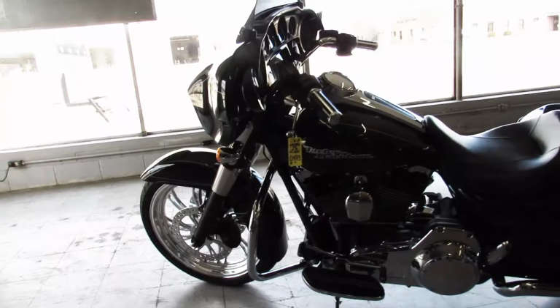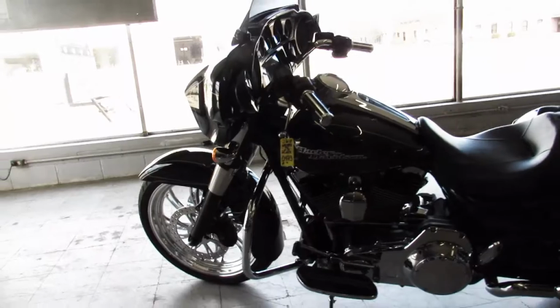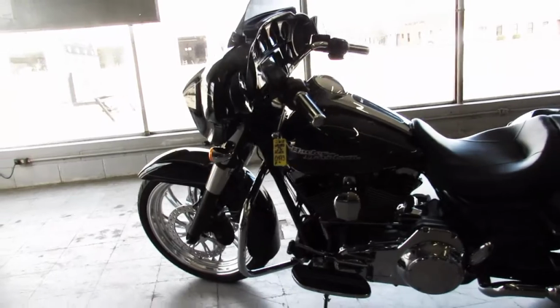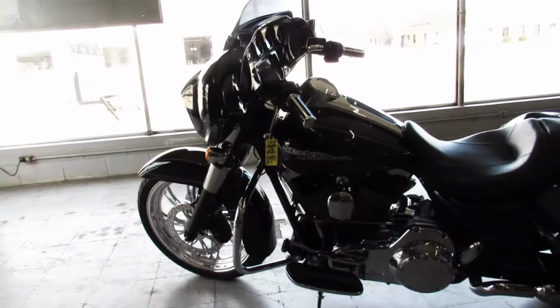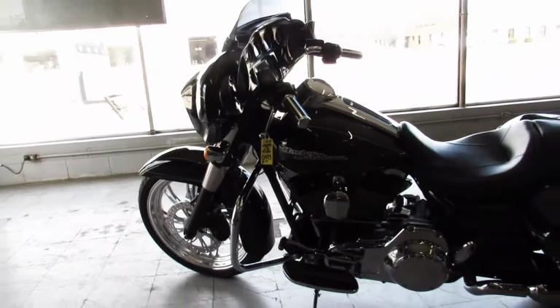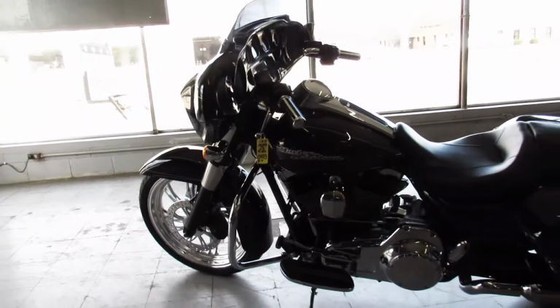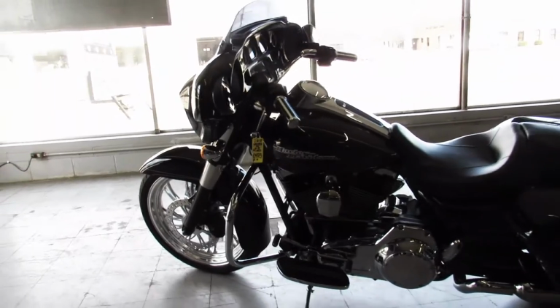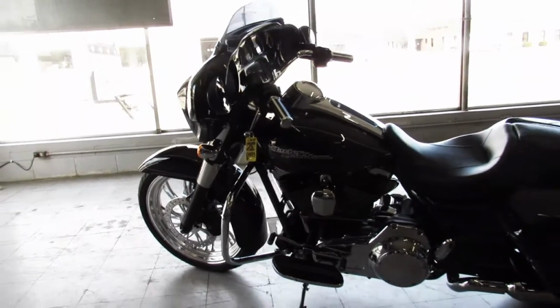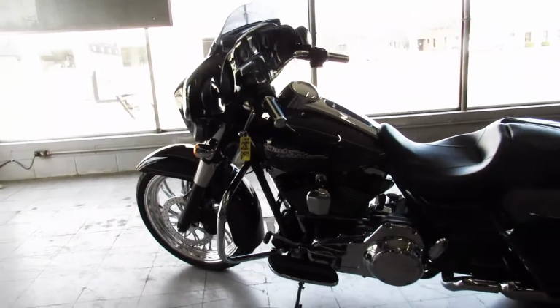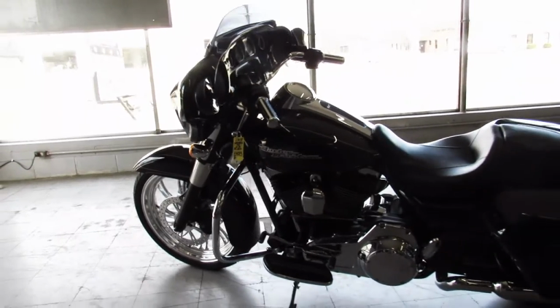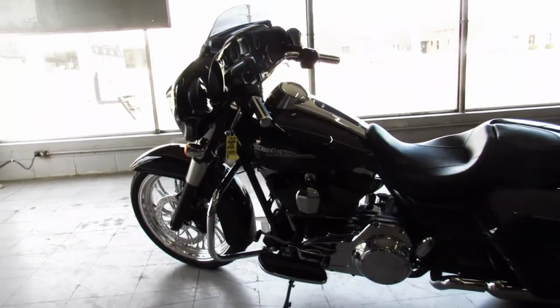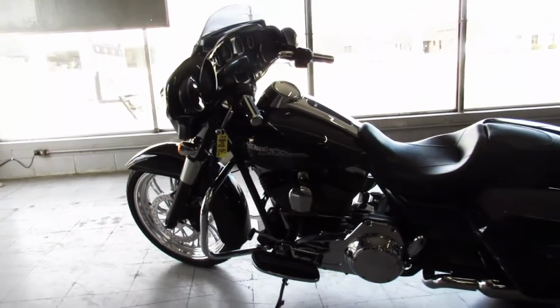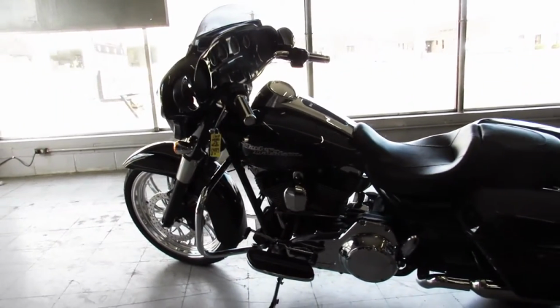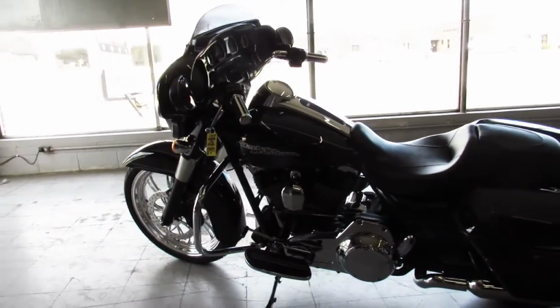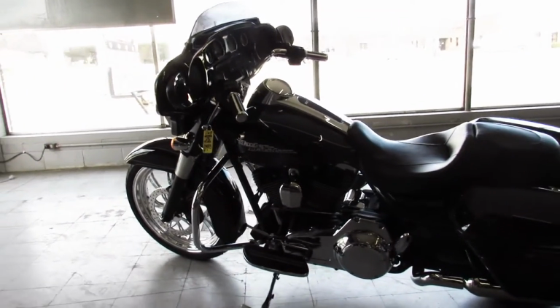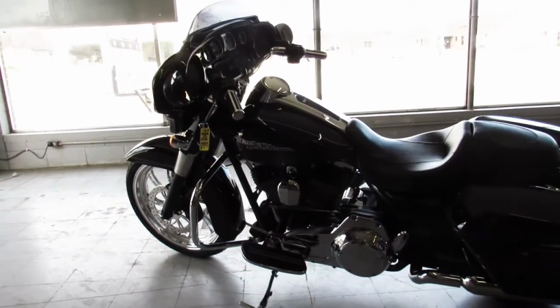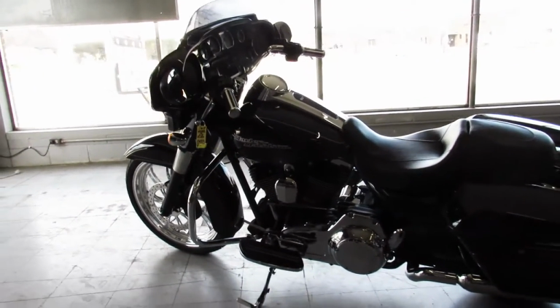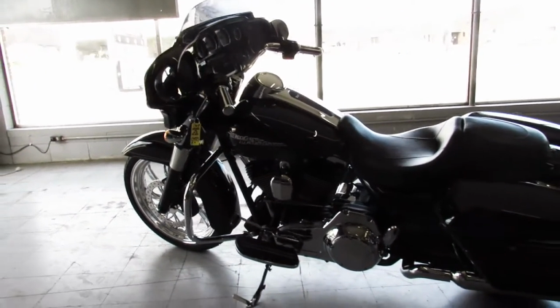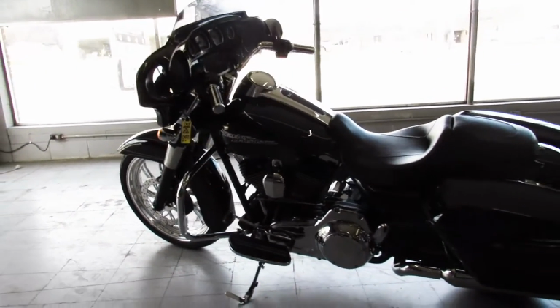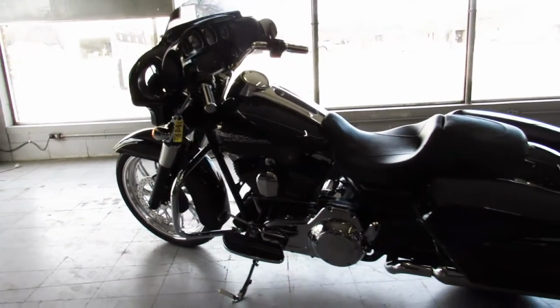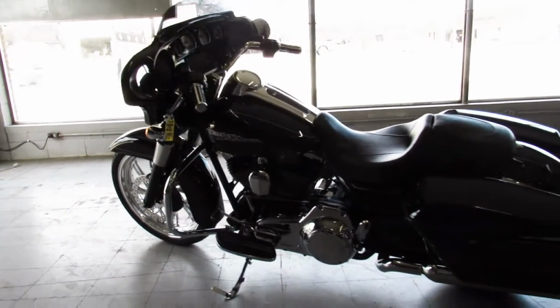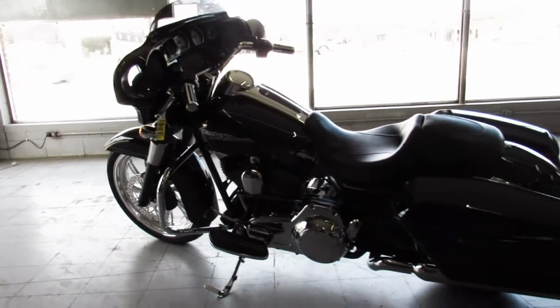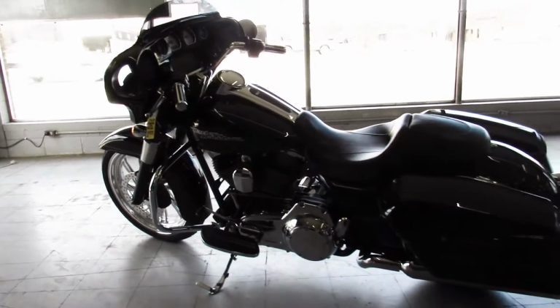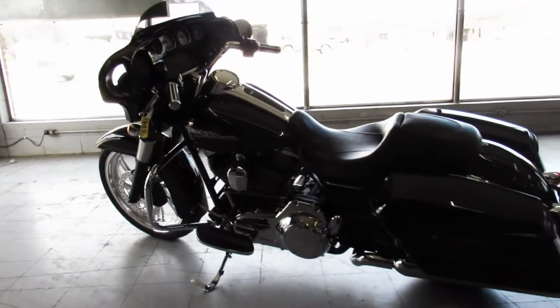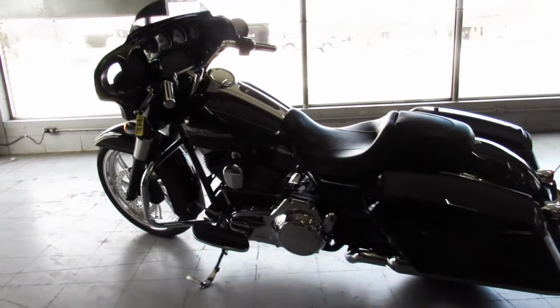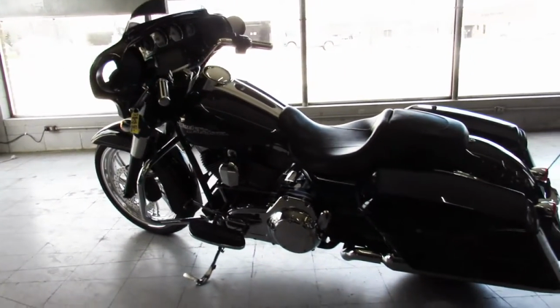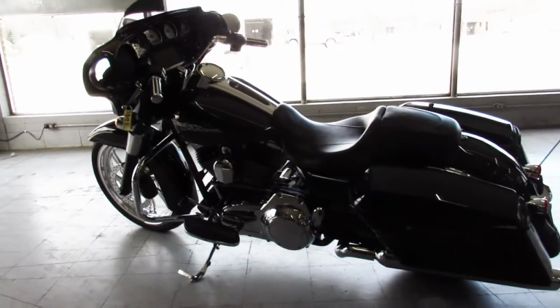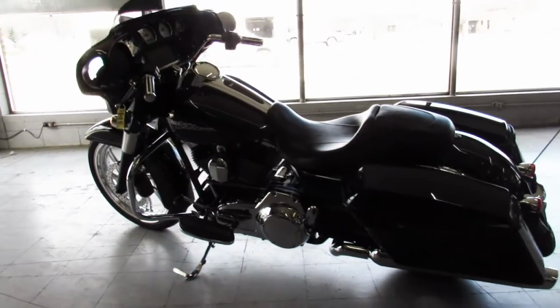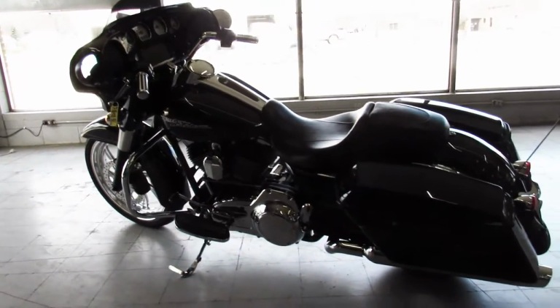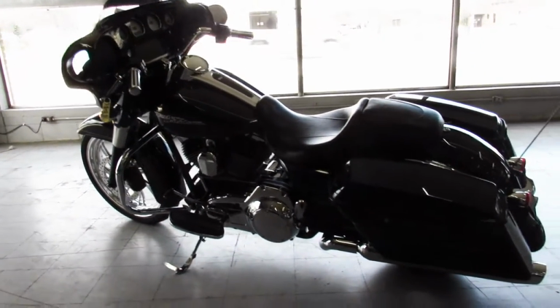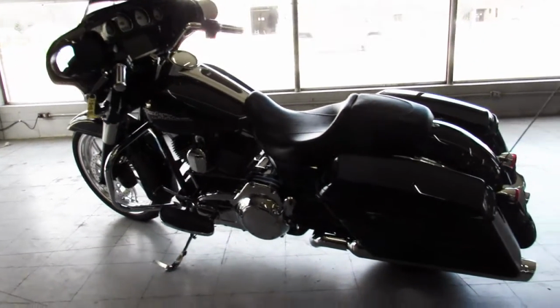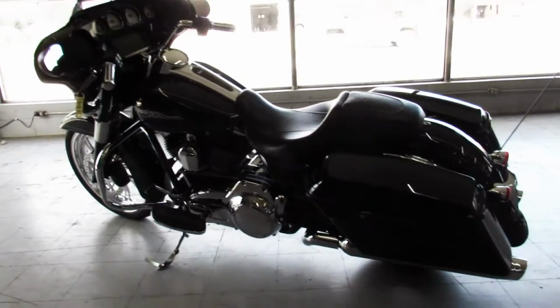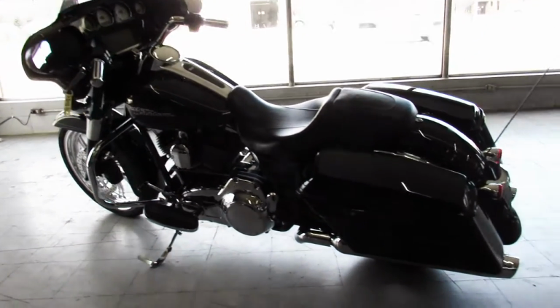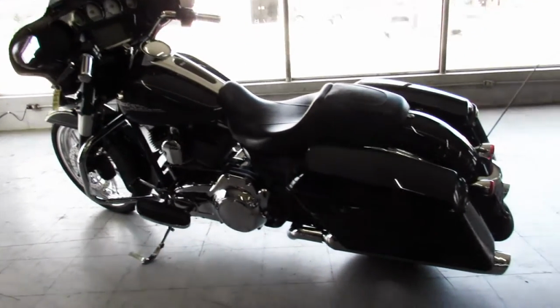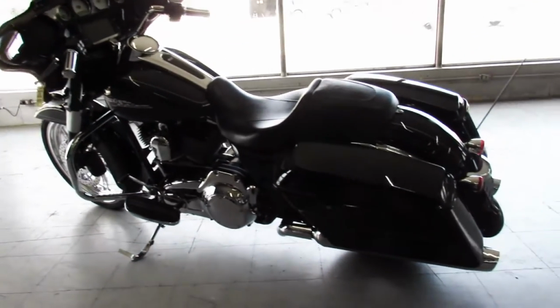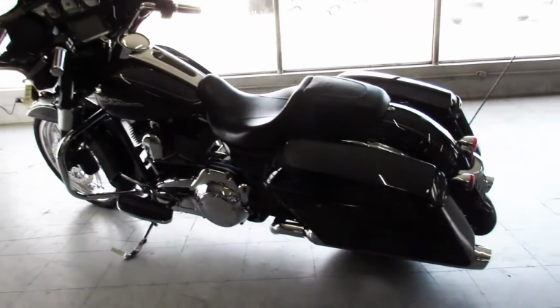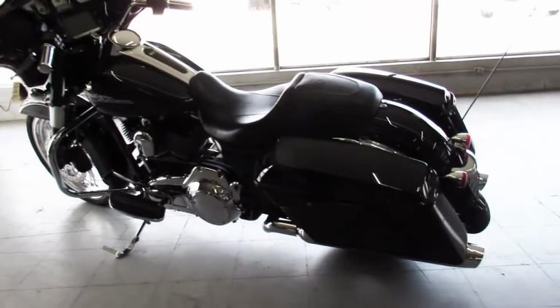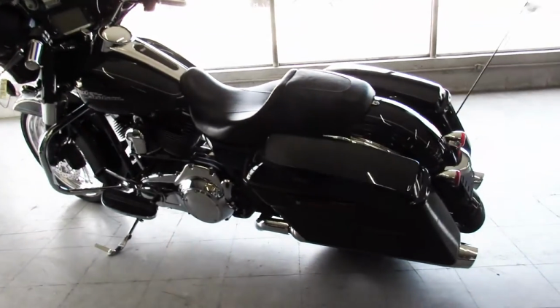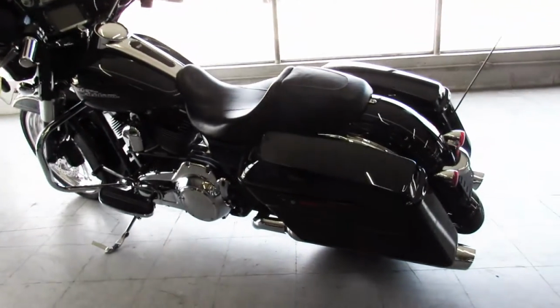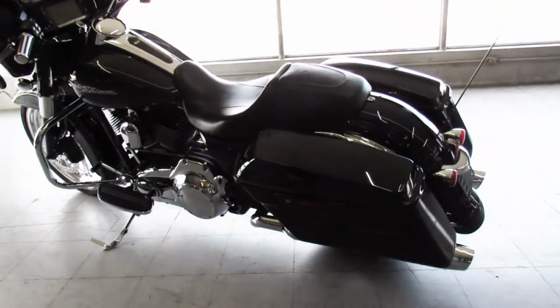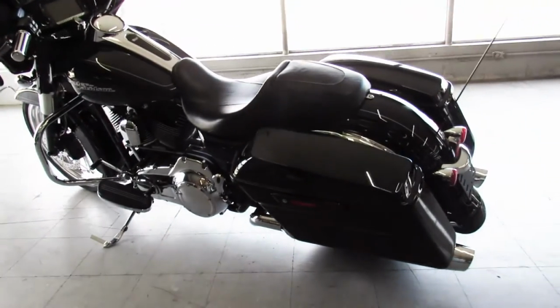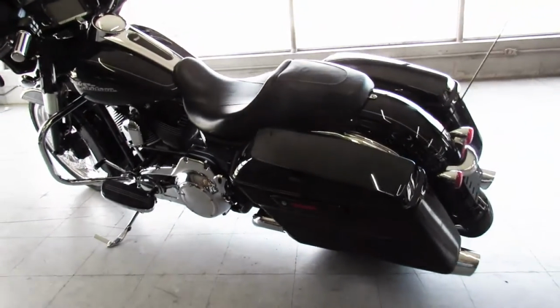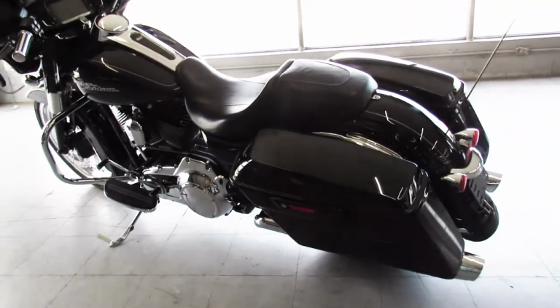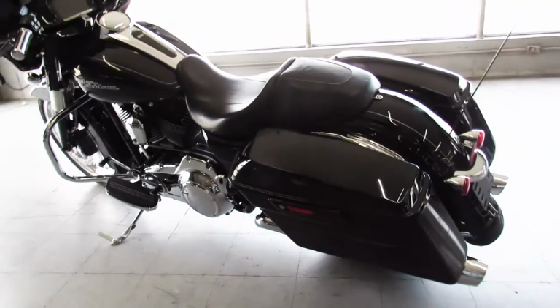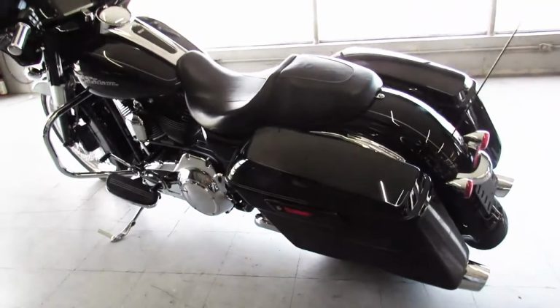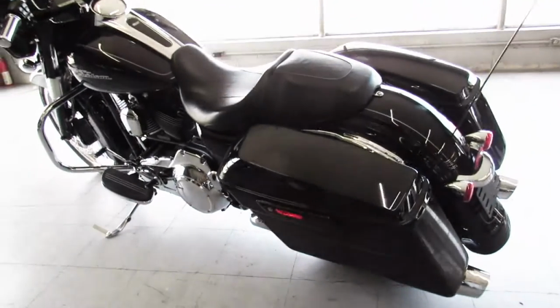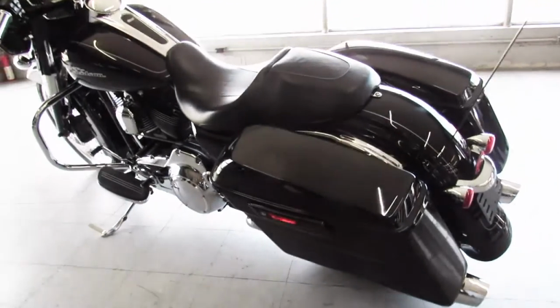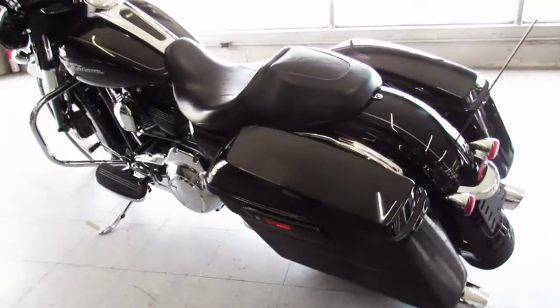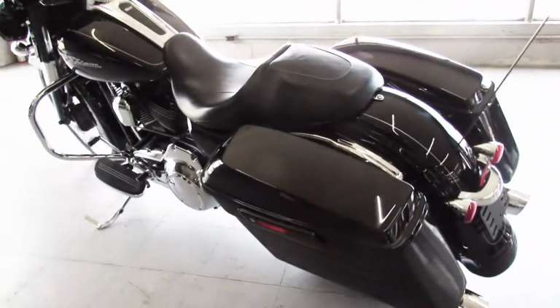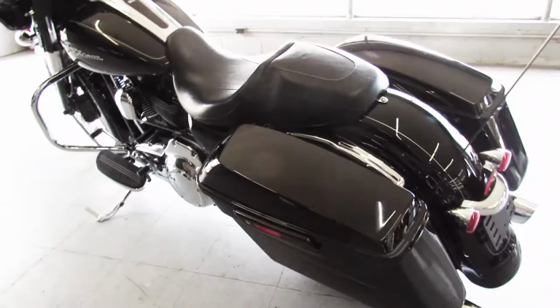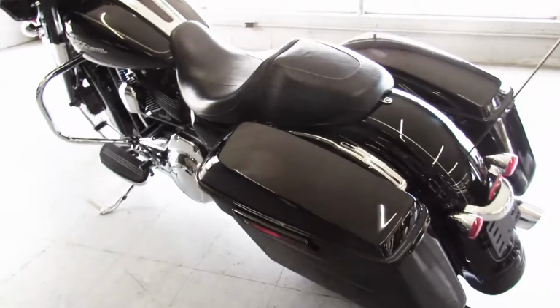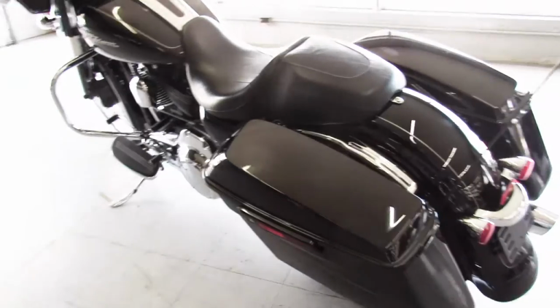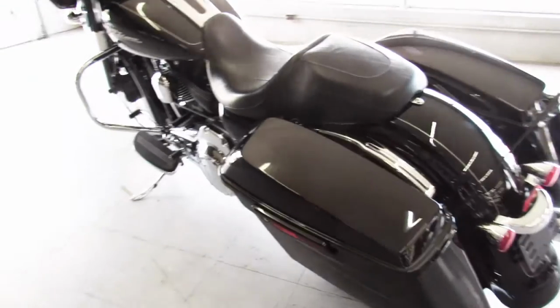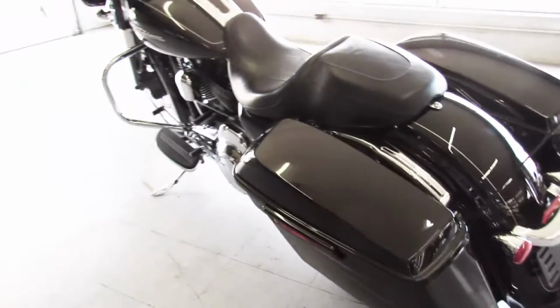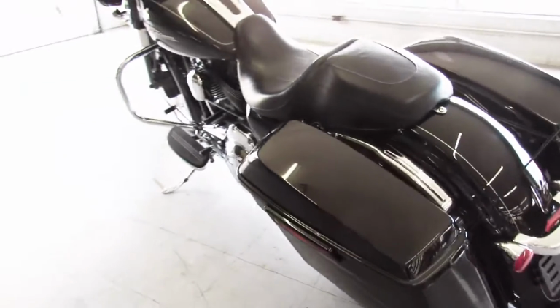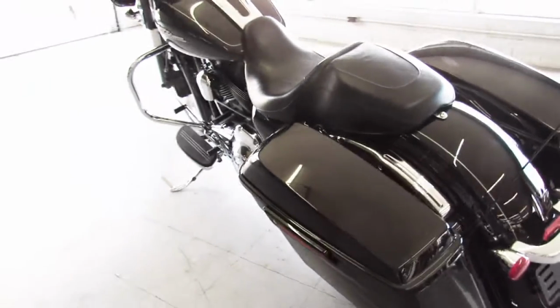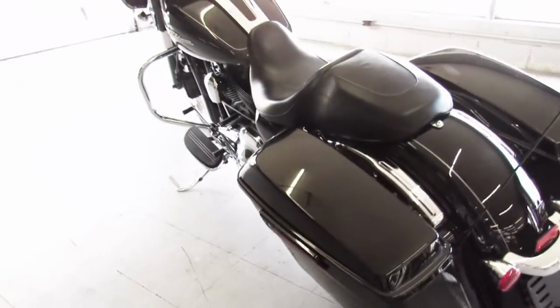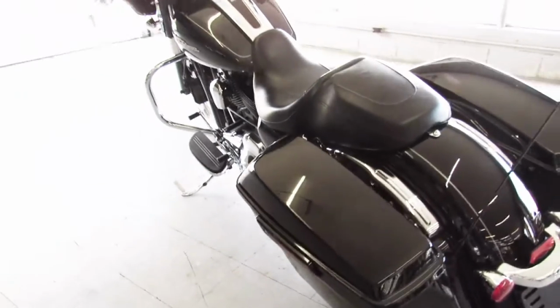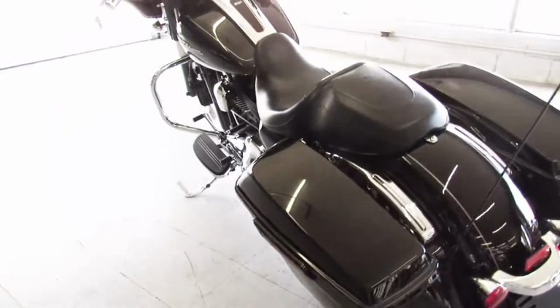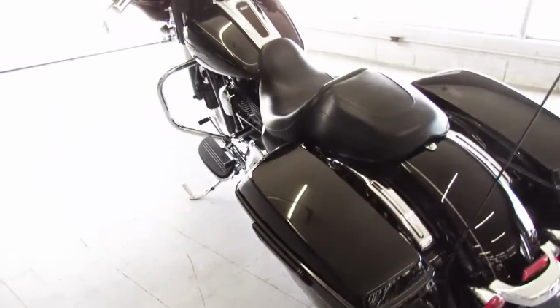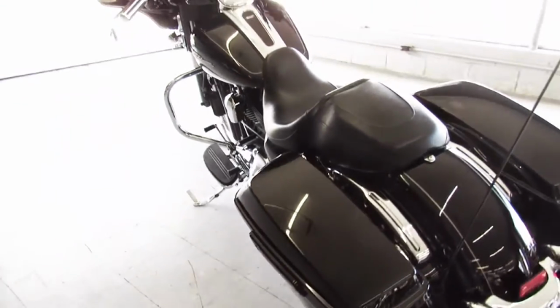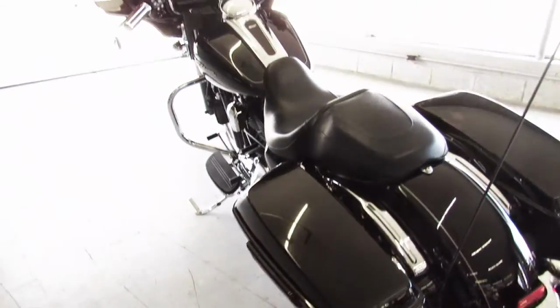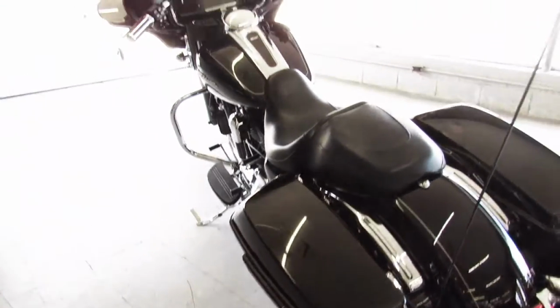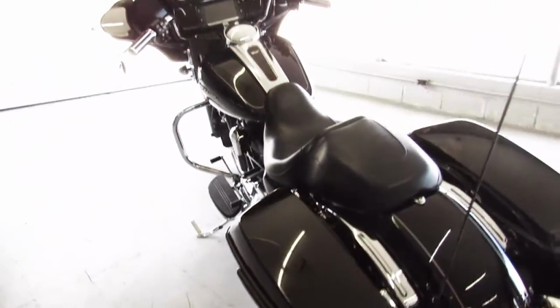Great Street Glide — standout from a crowd — just serviced here at the dealership. All the fluids have been changed, it's ready for the road.